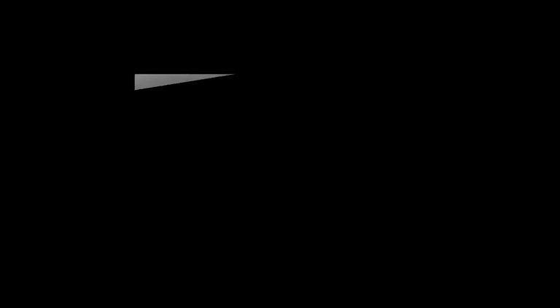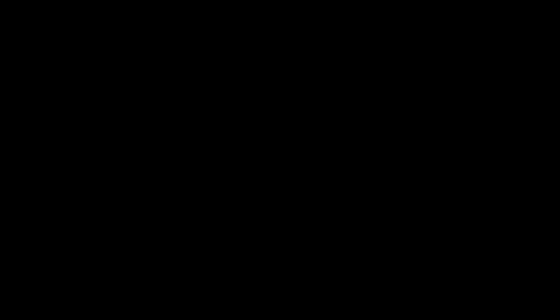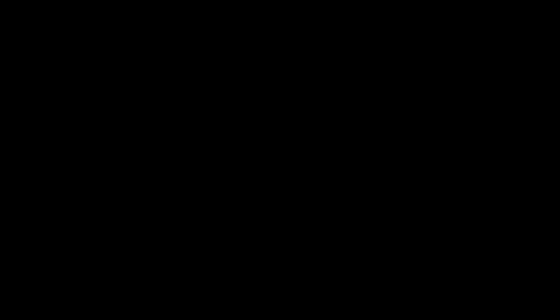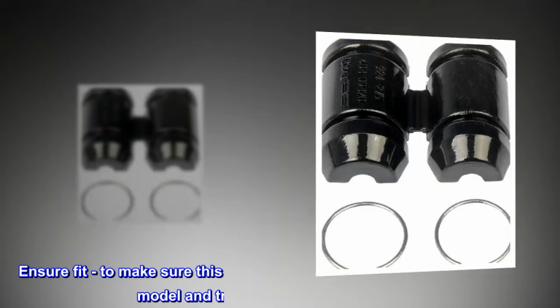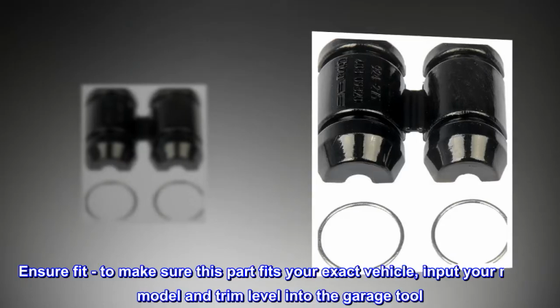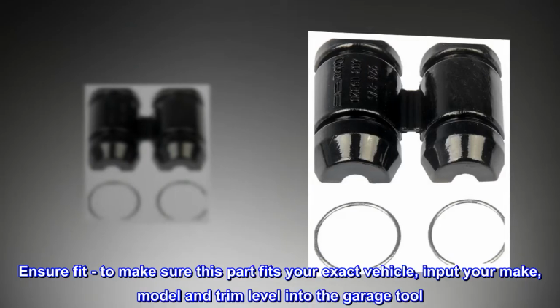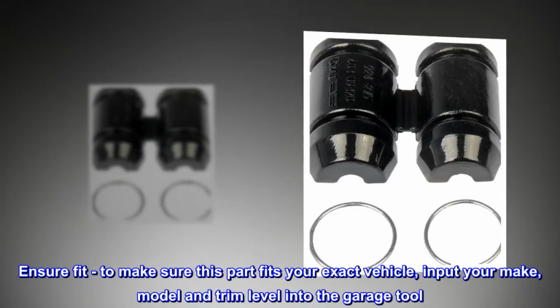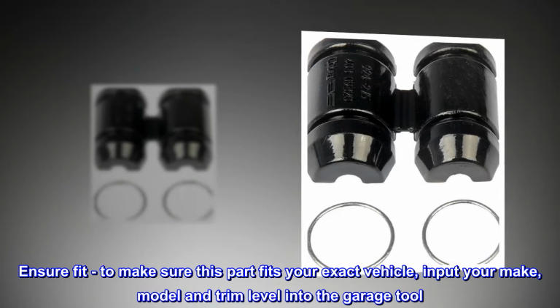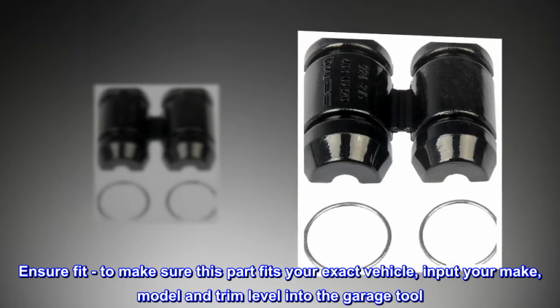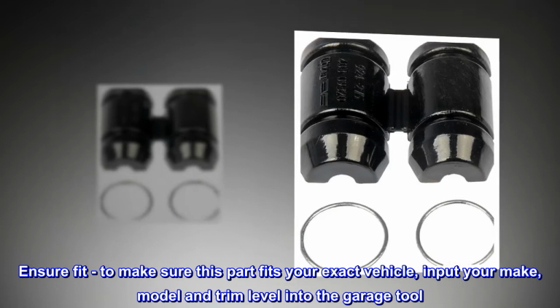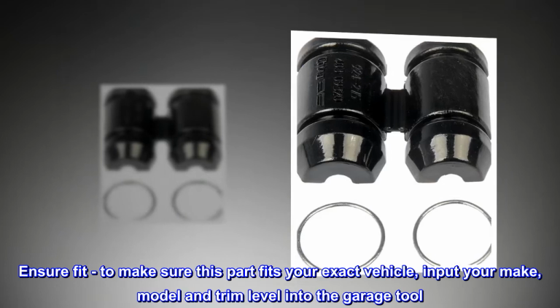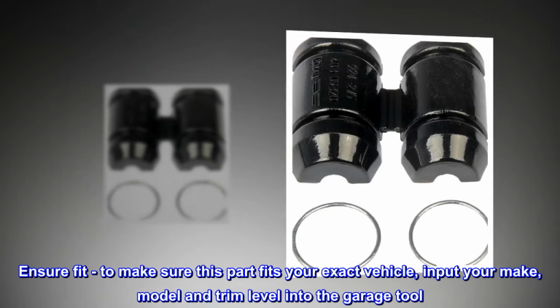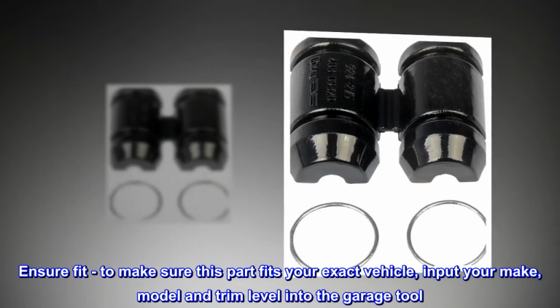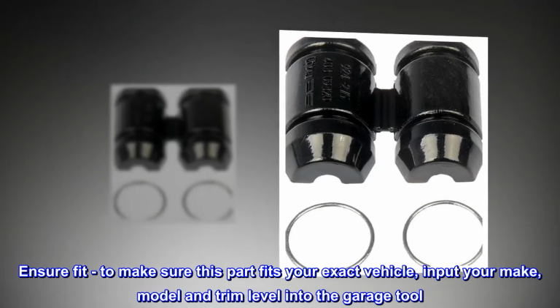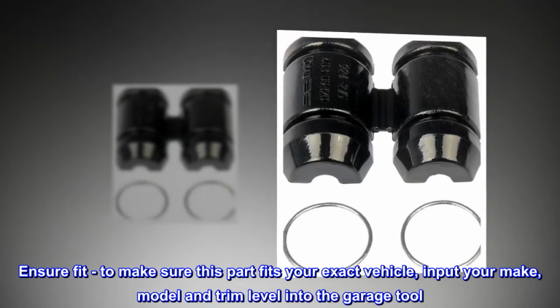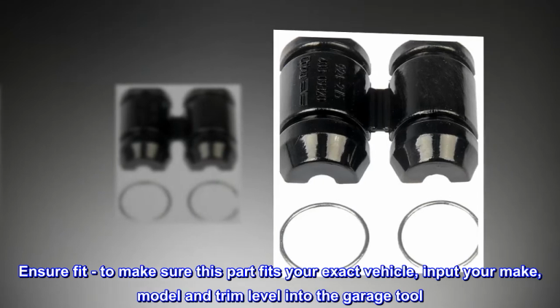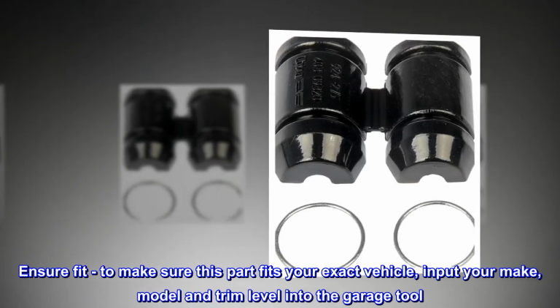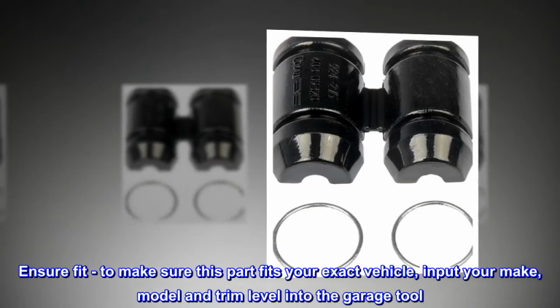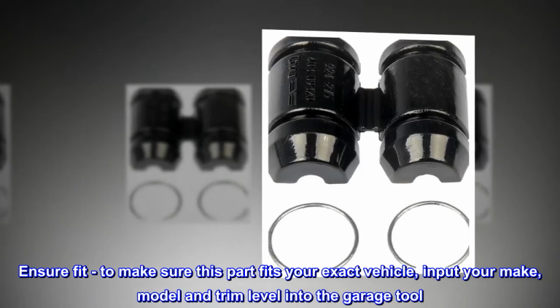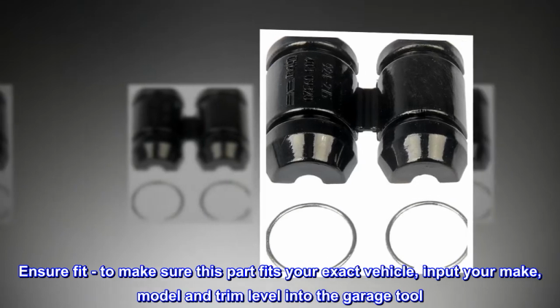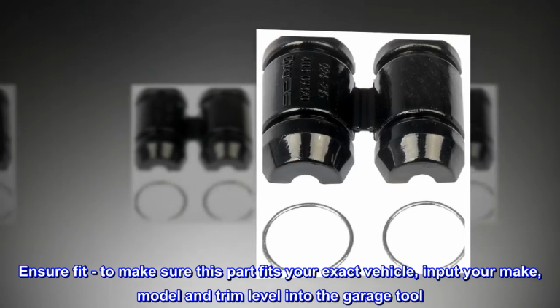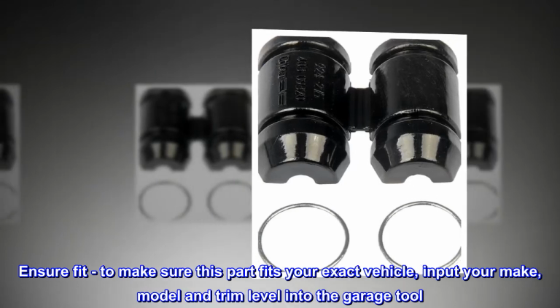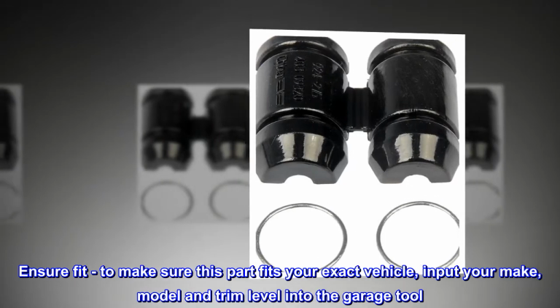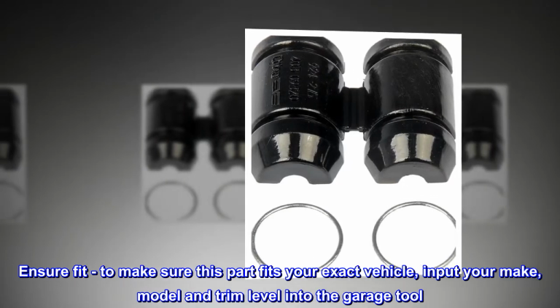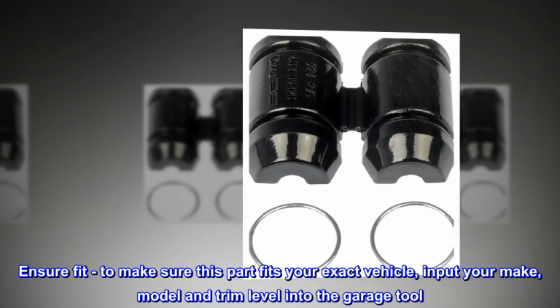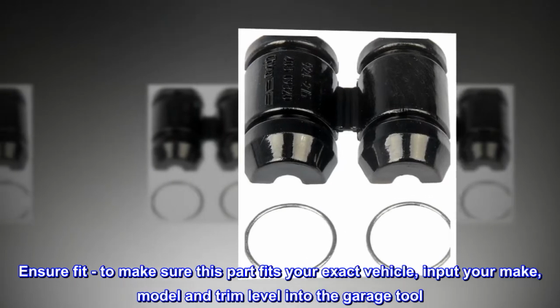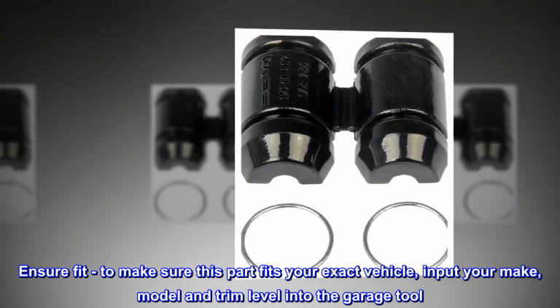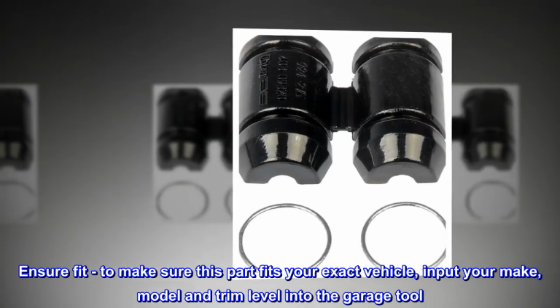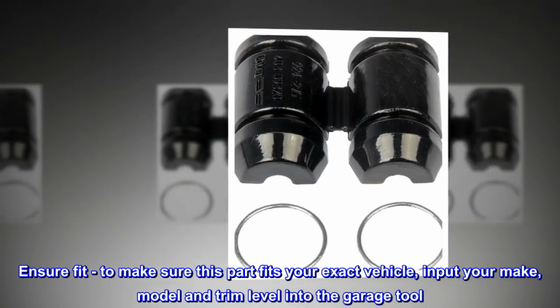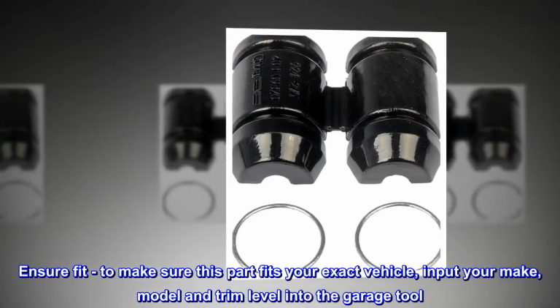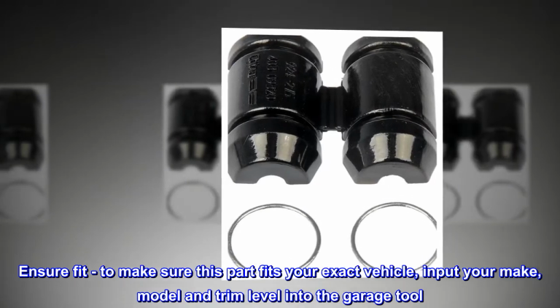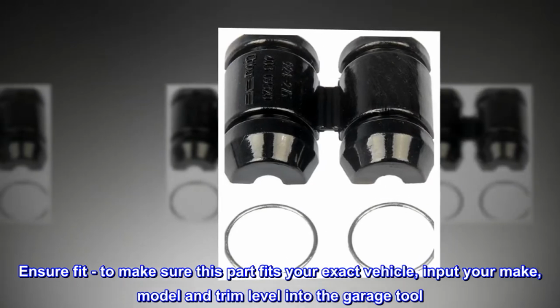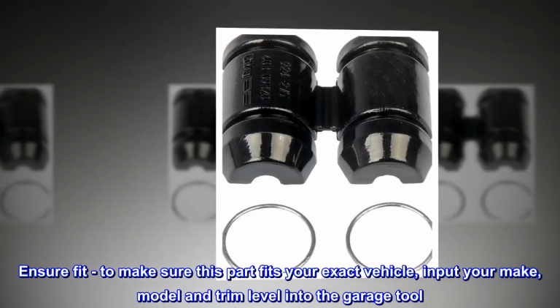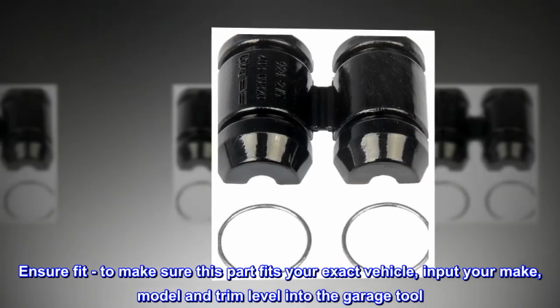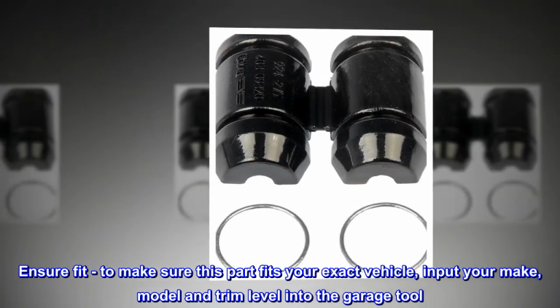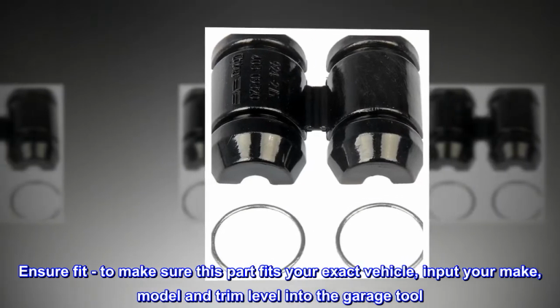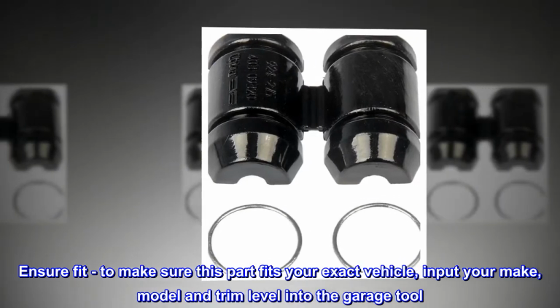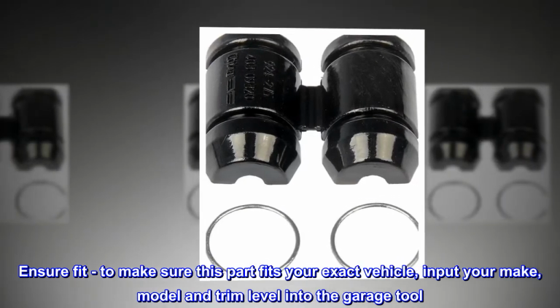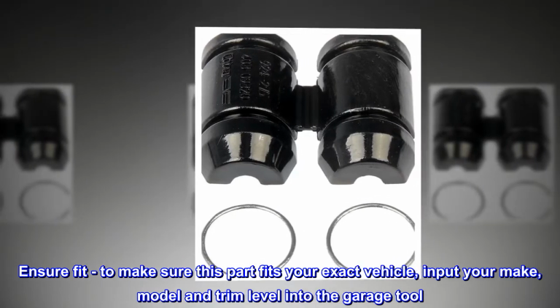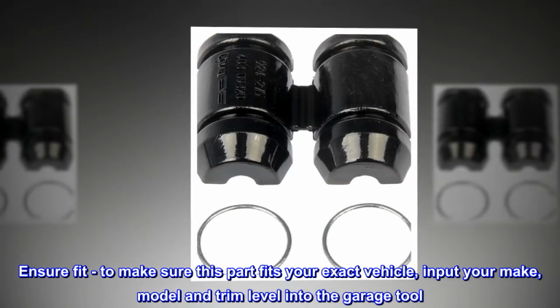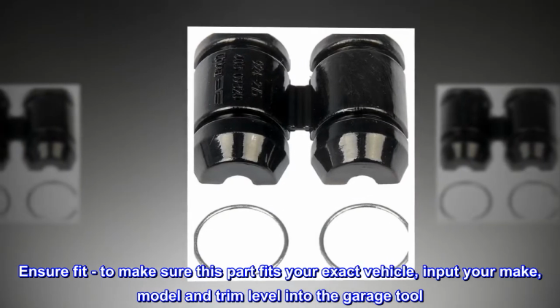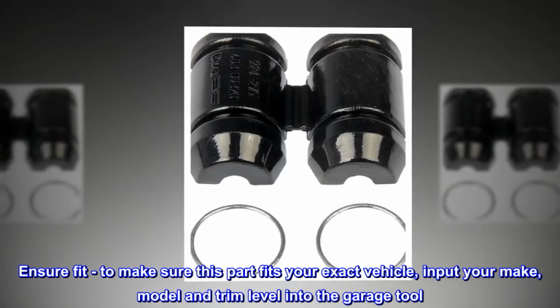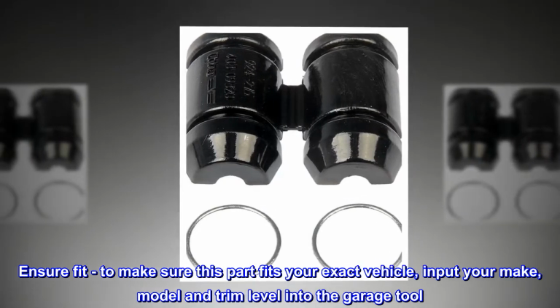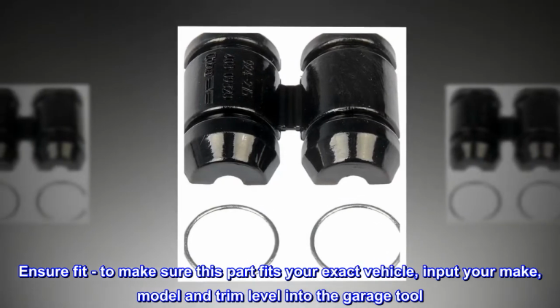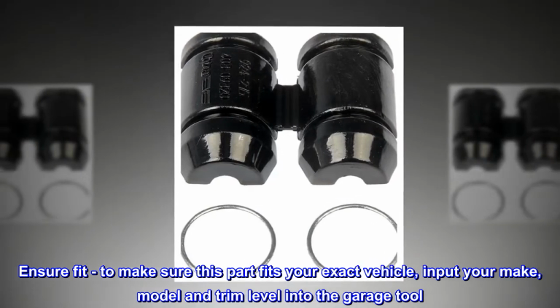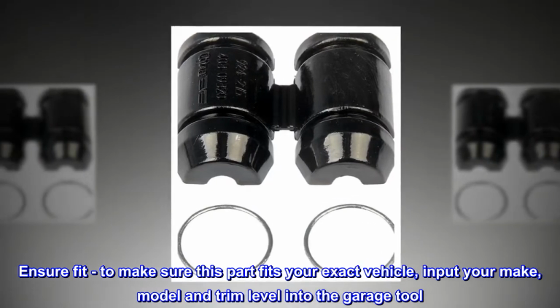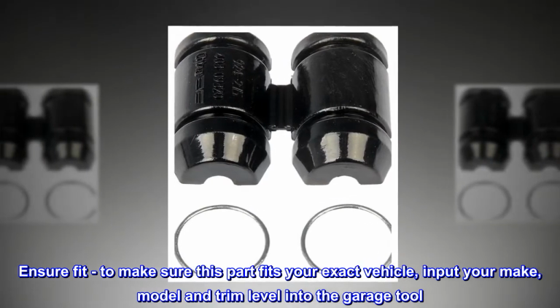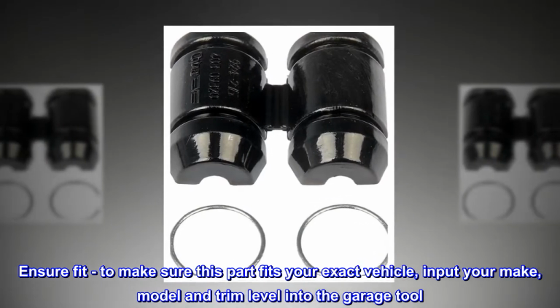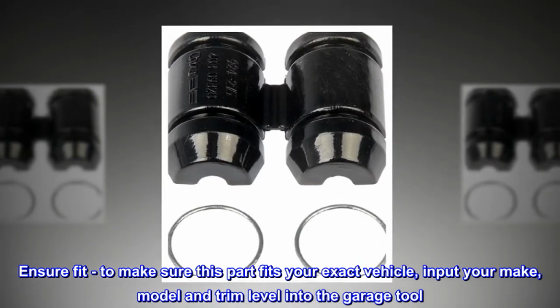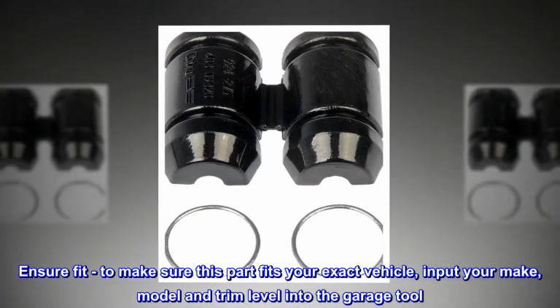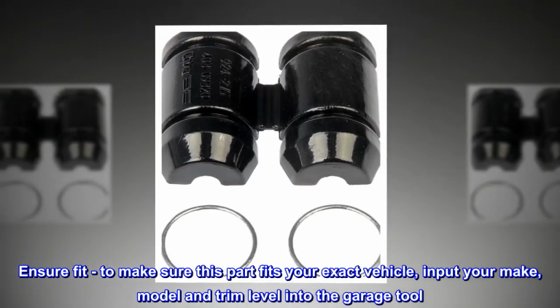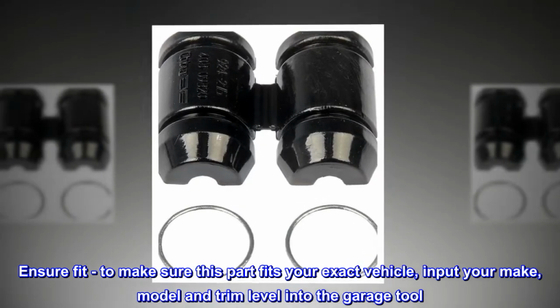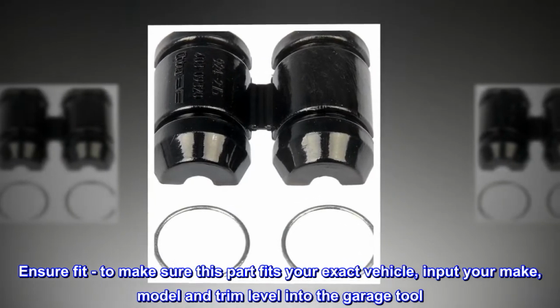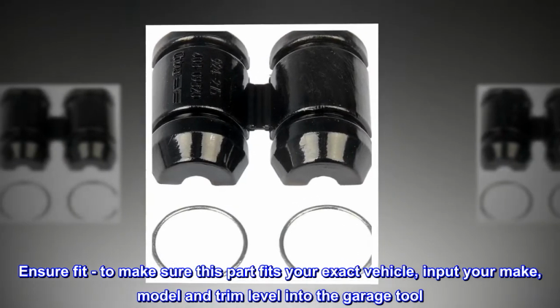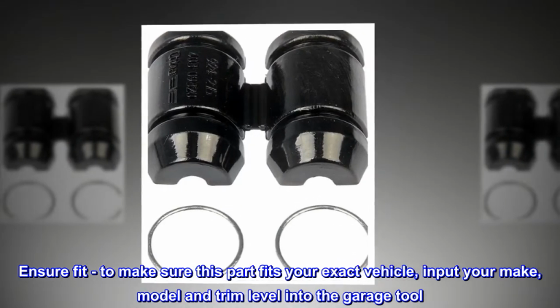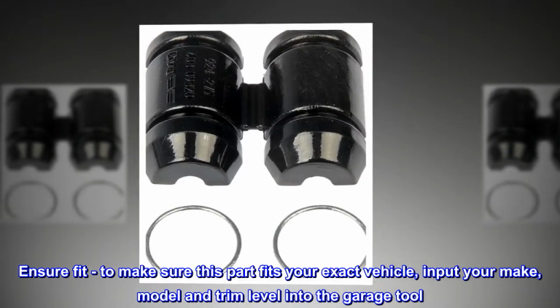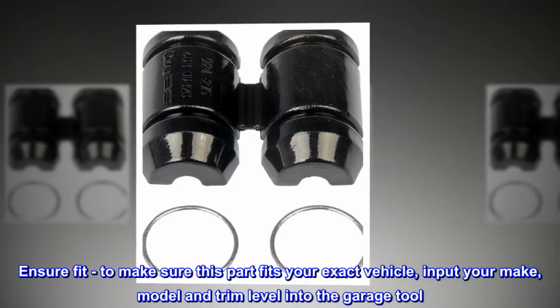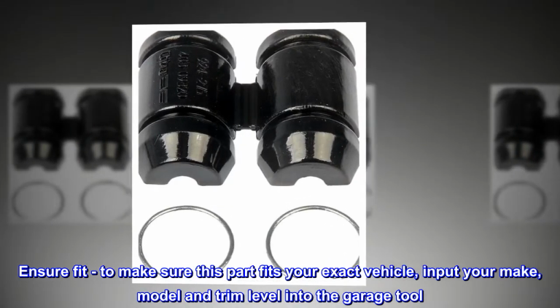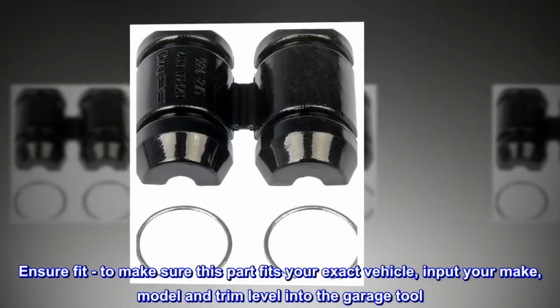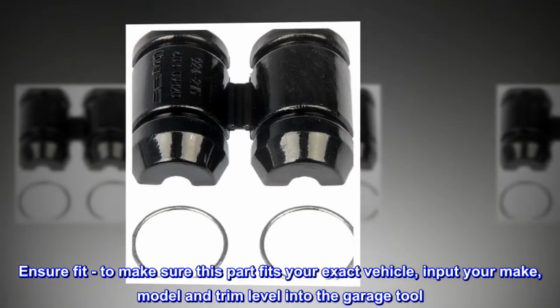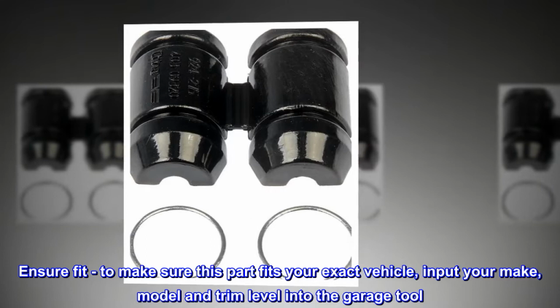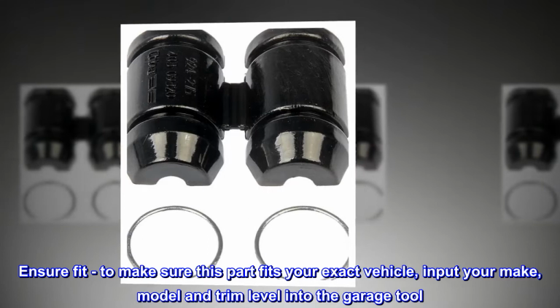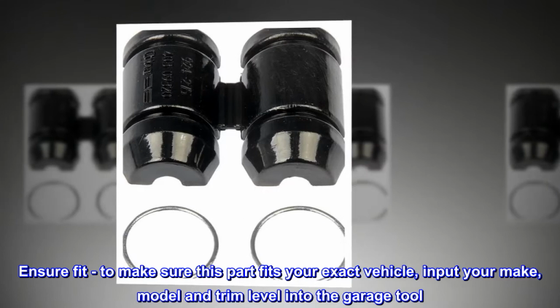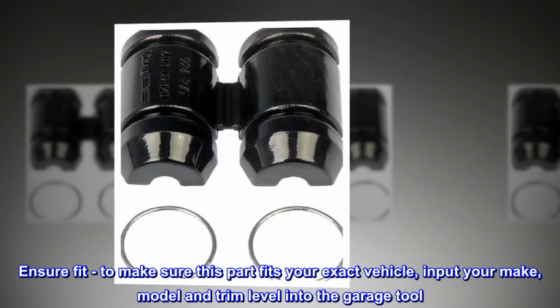Ensure Fit: to make sure this part fits your exact vehicle, input your make, model and trim level into the garage tool.